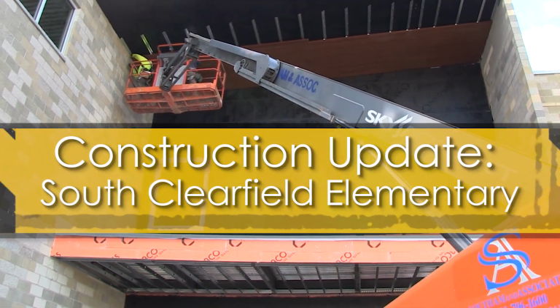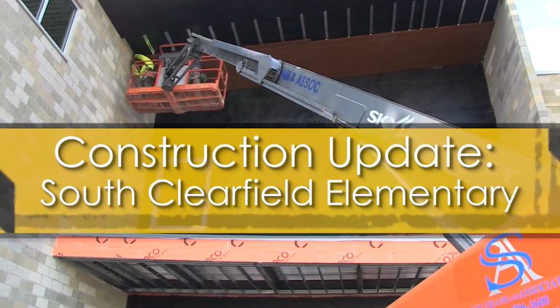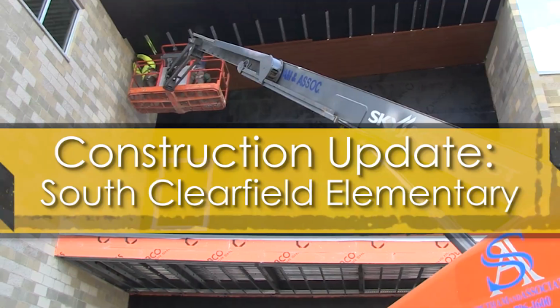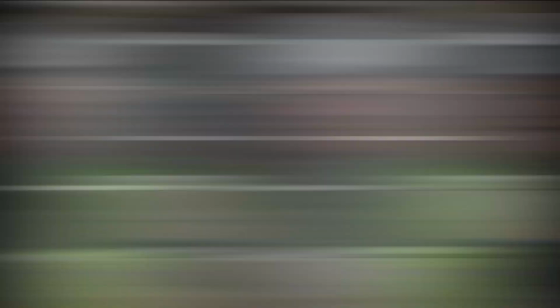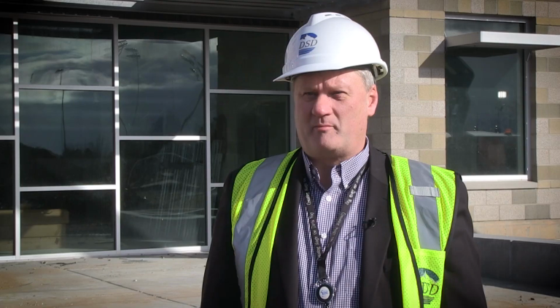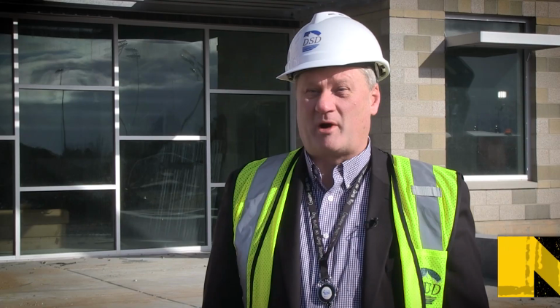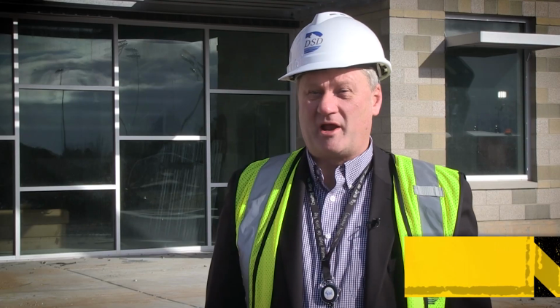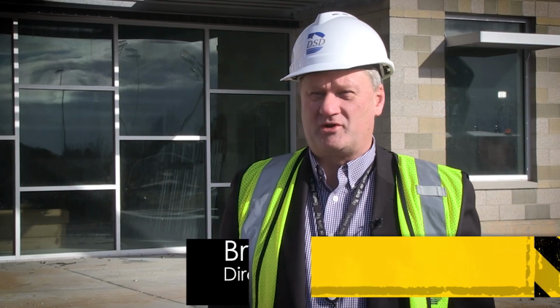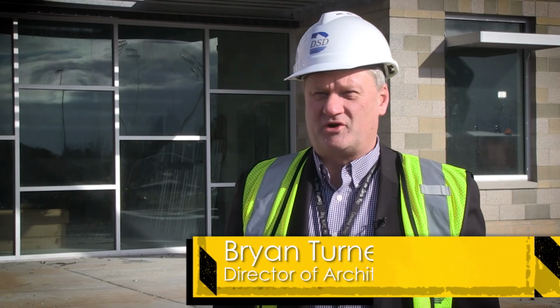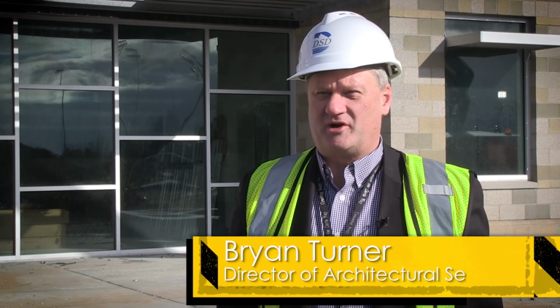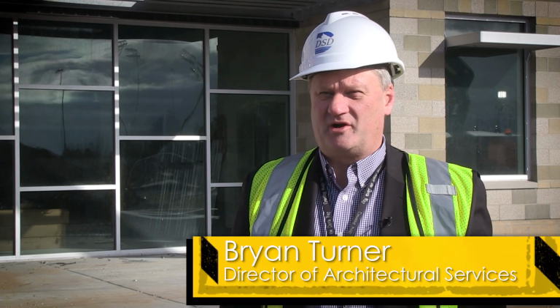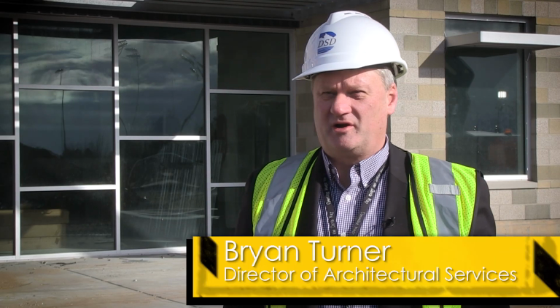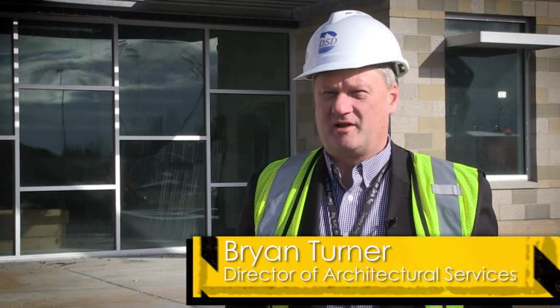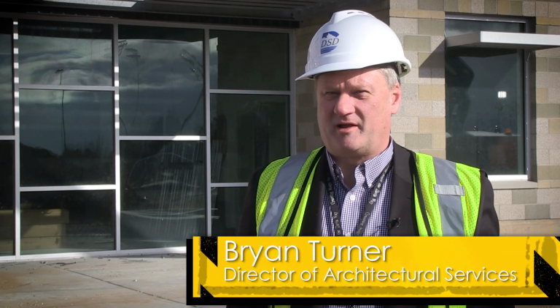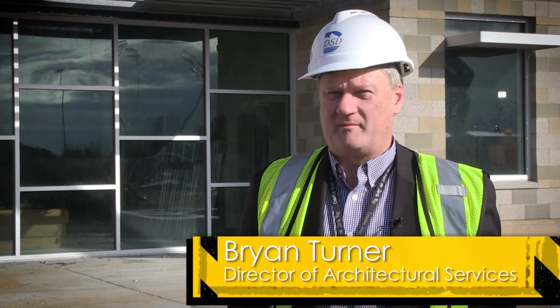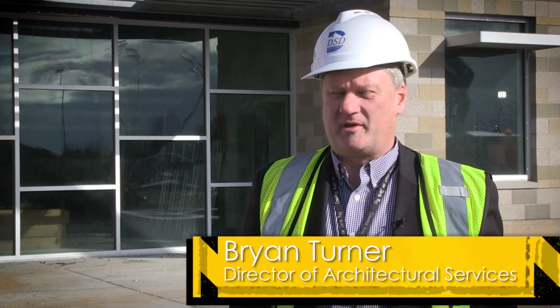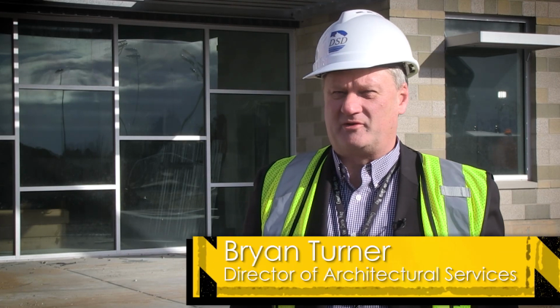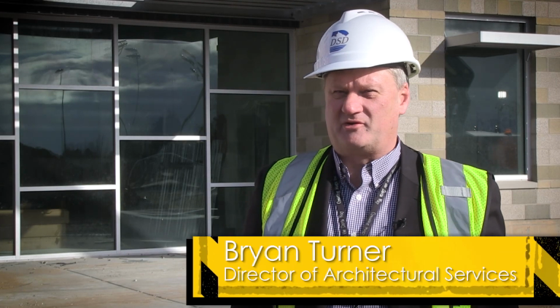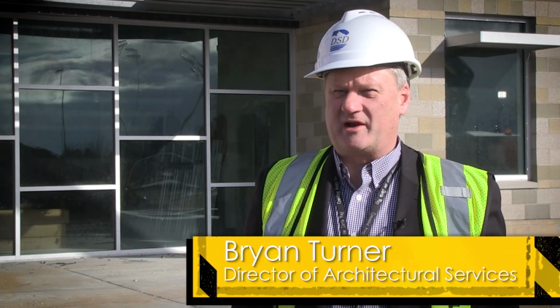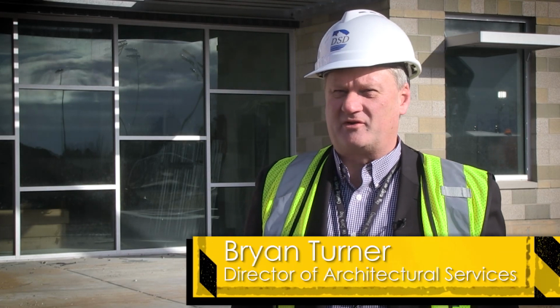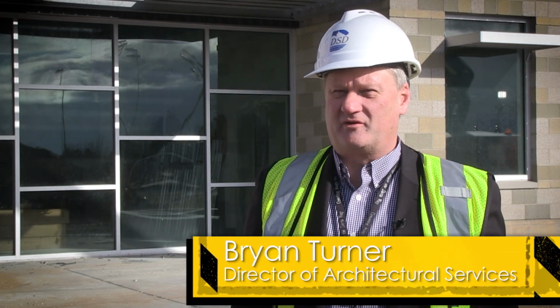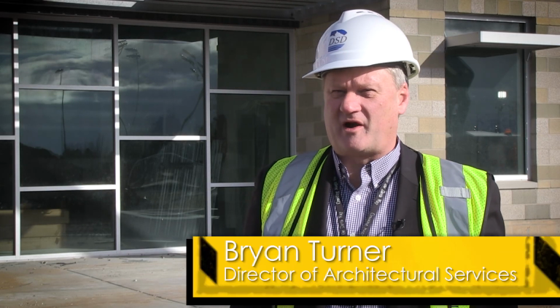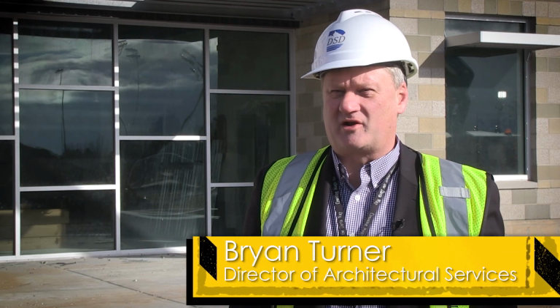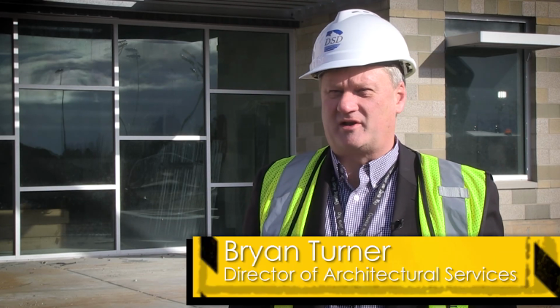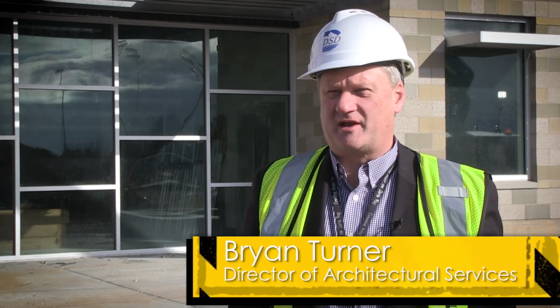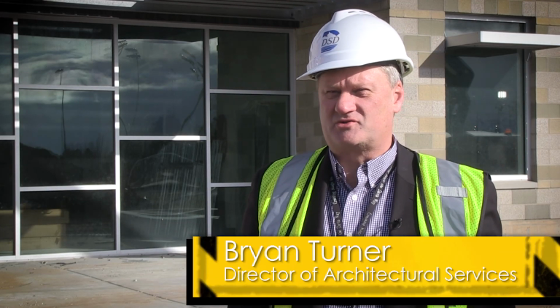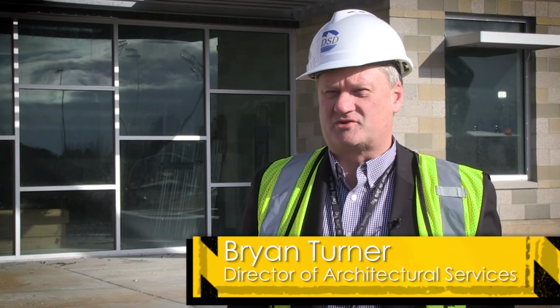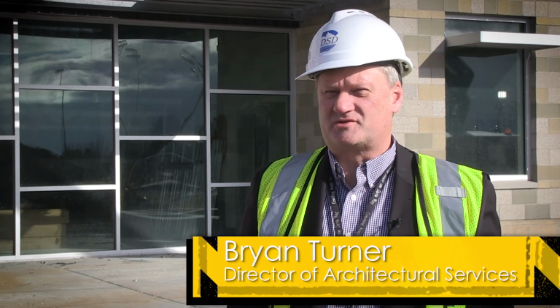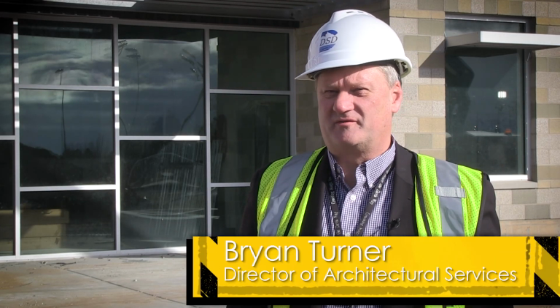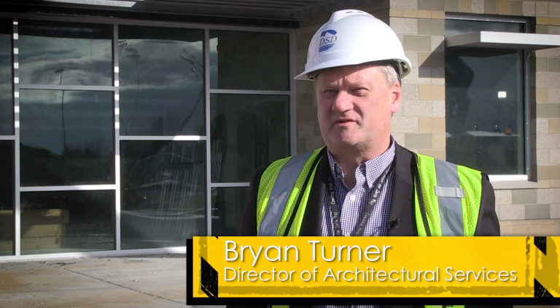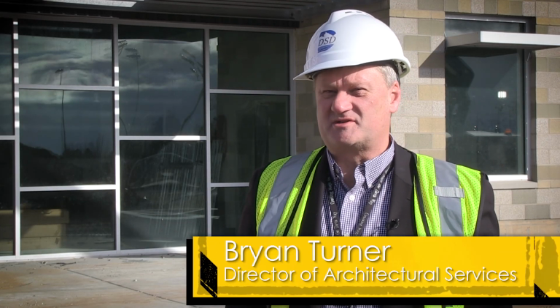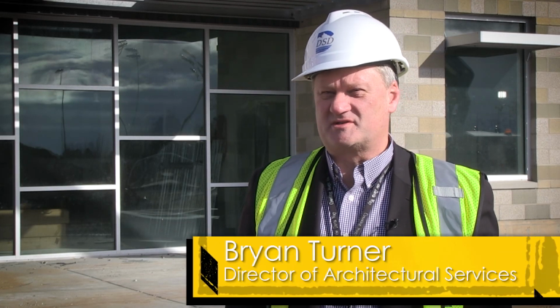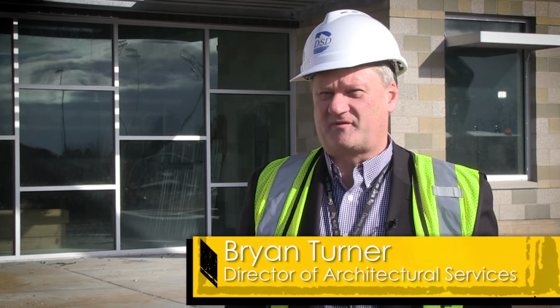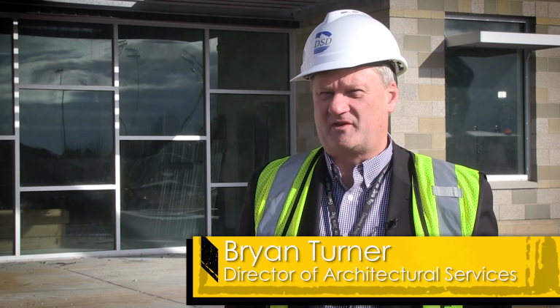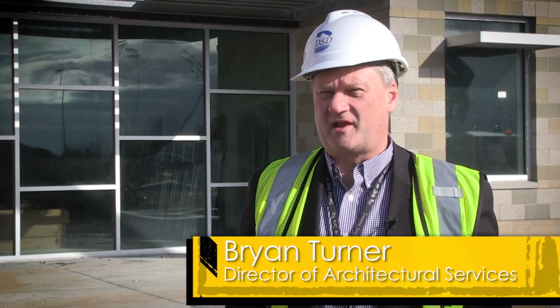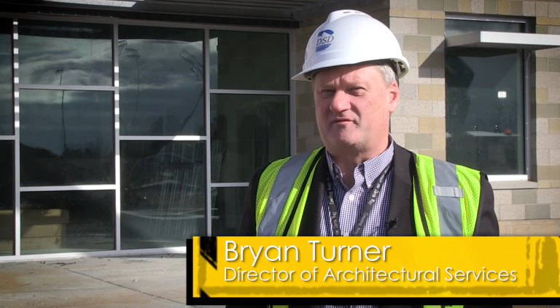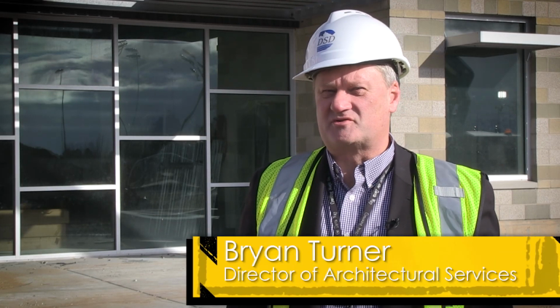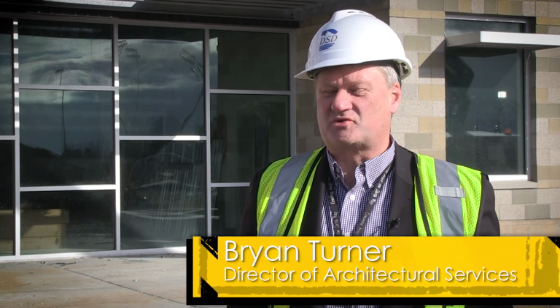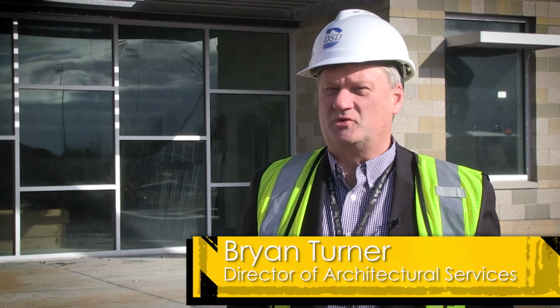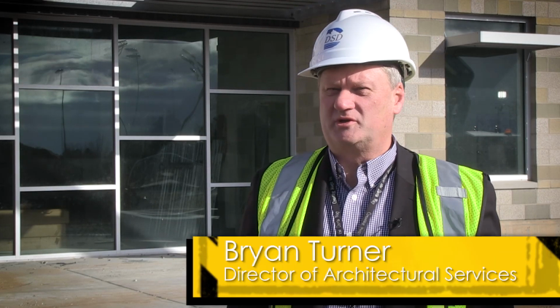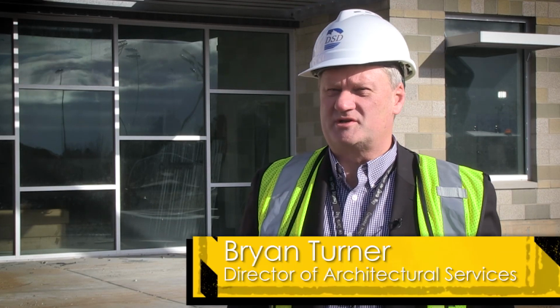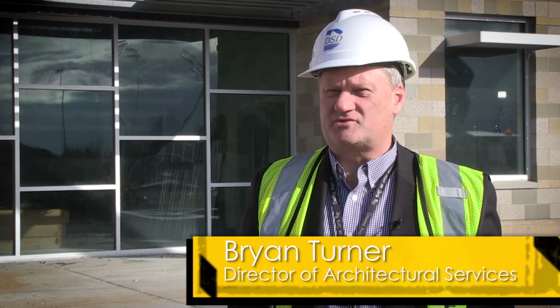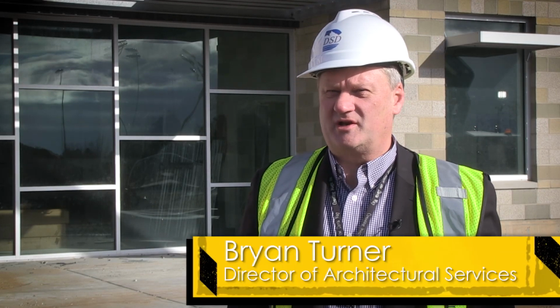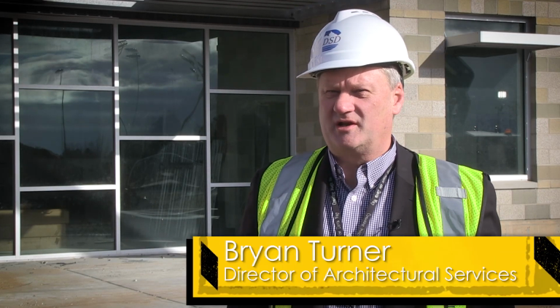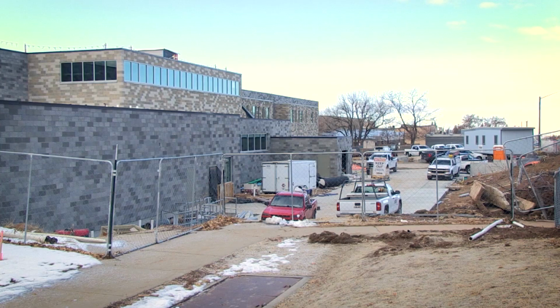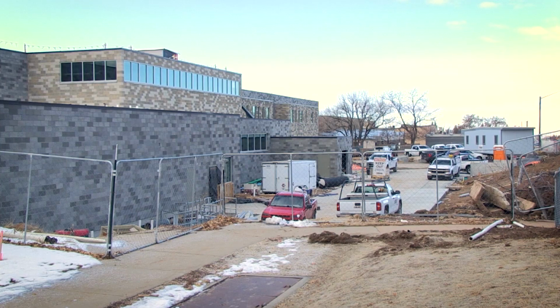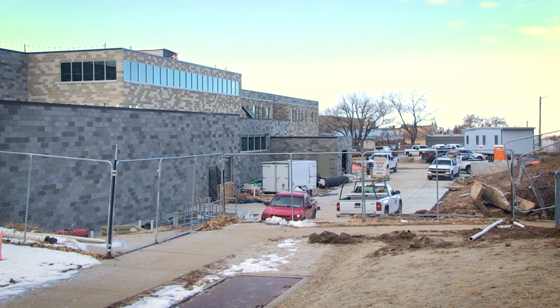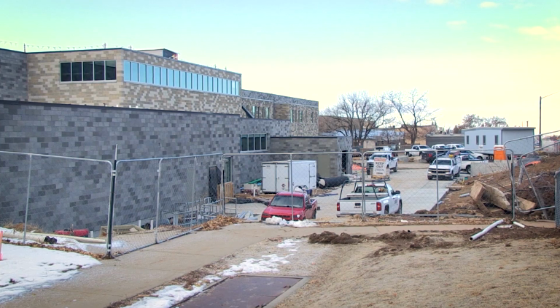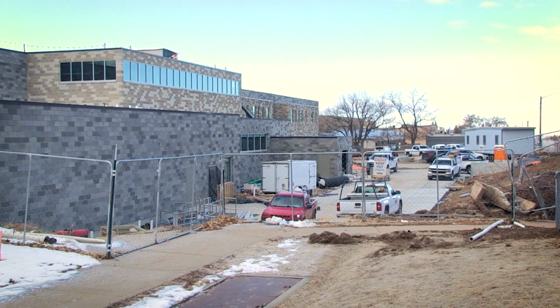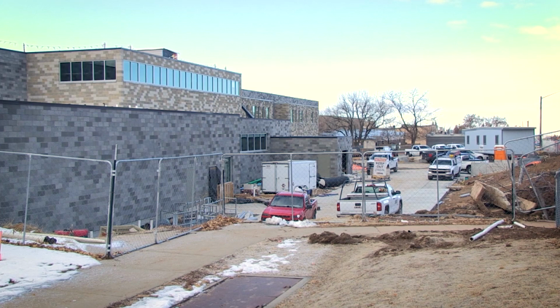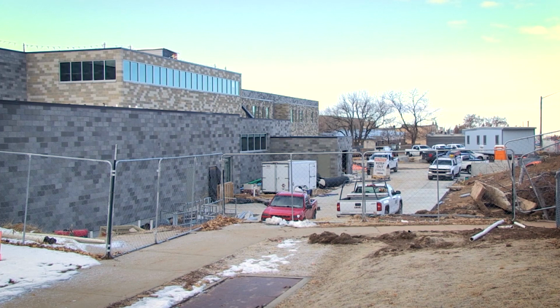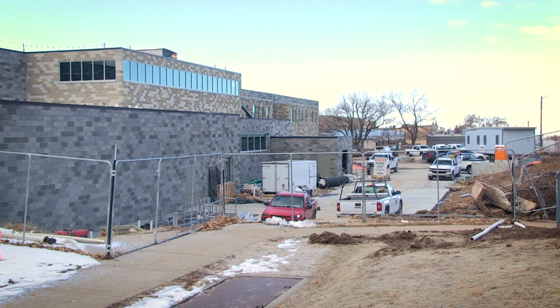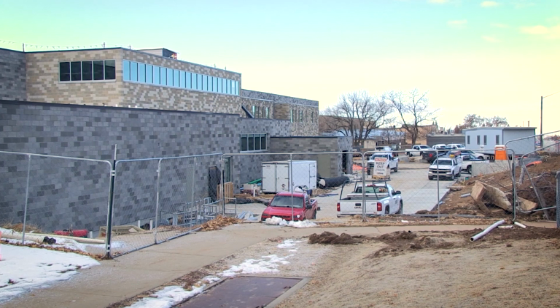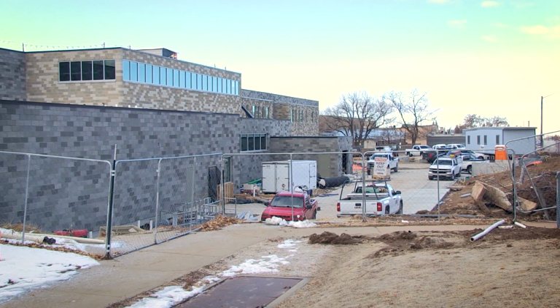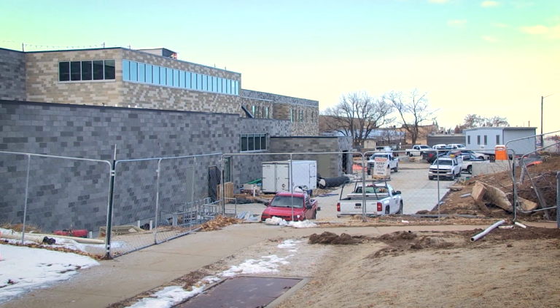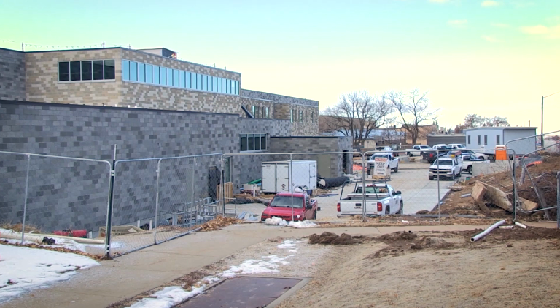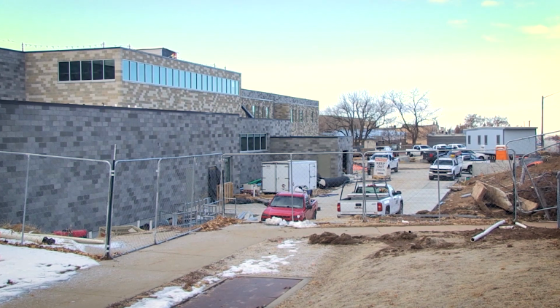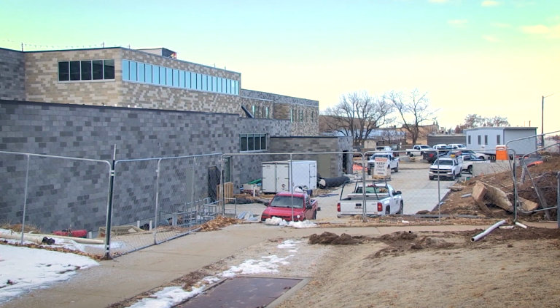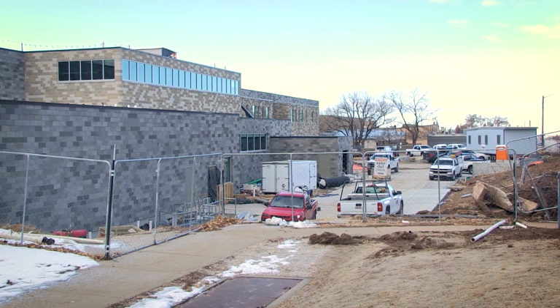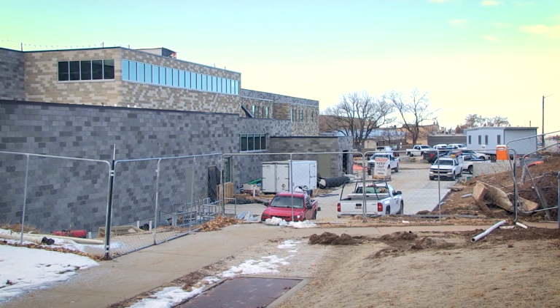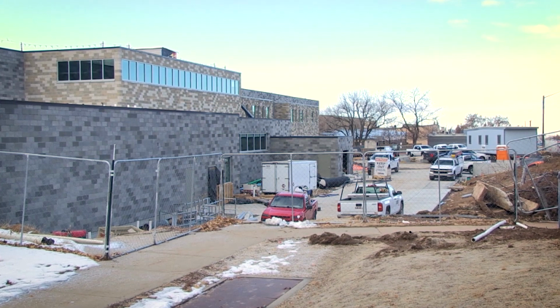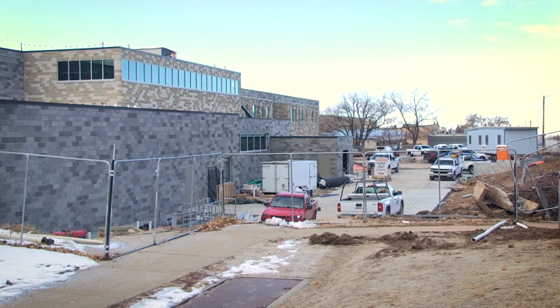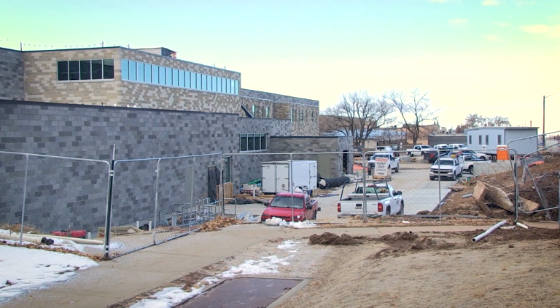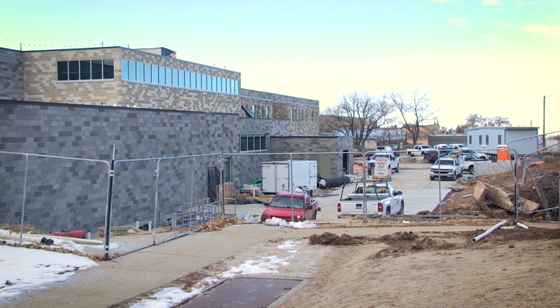I'm Brian Turner. I'm a director of architectural services for the Davis School District. Today I'm at South Clearfield Elementary.